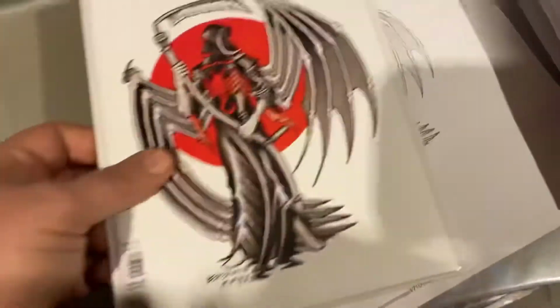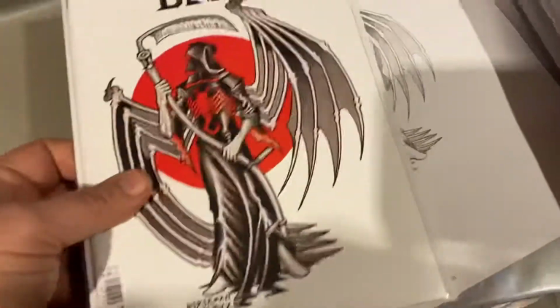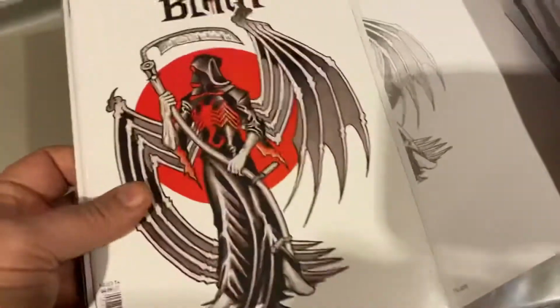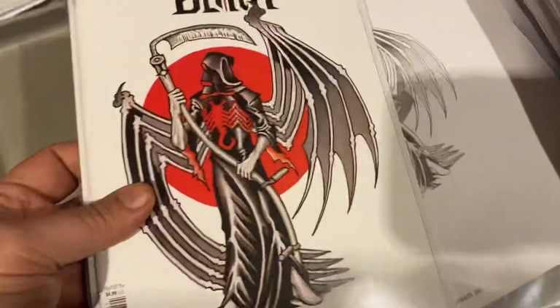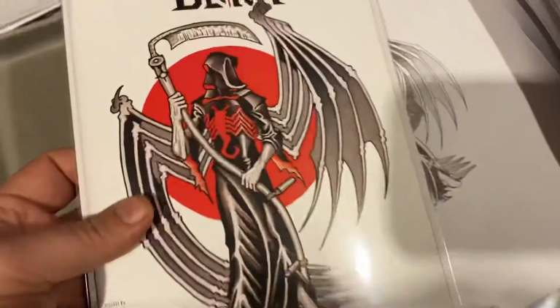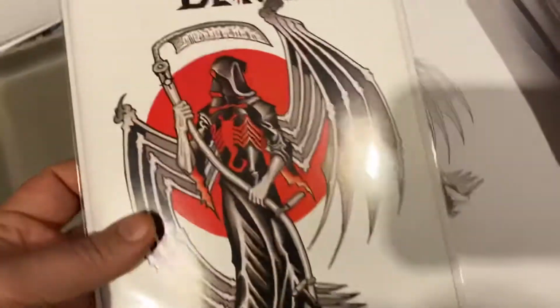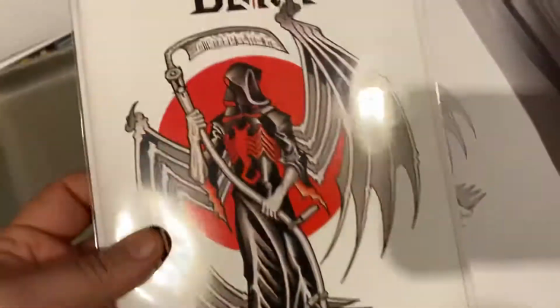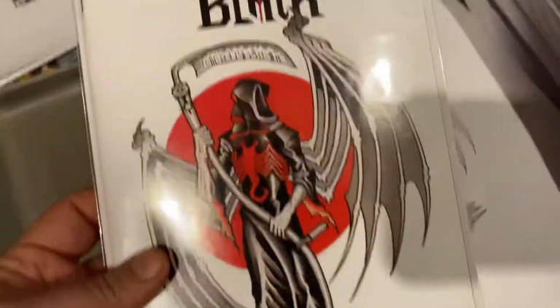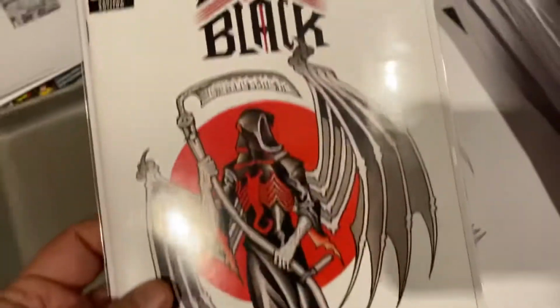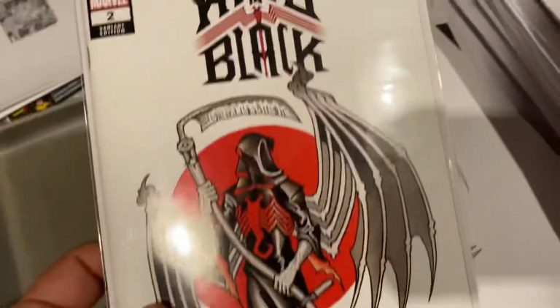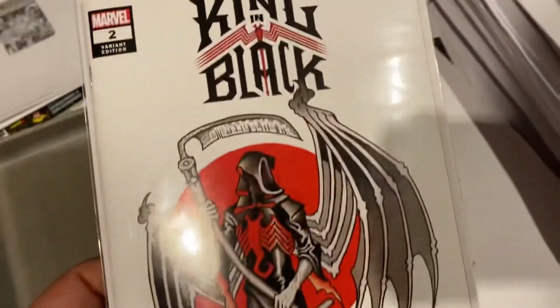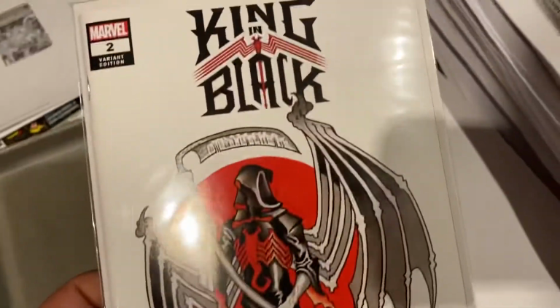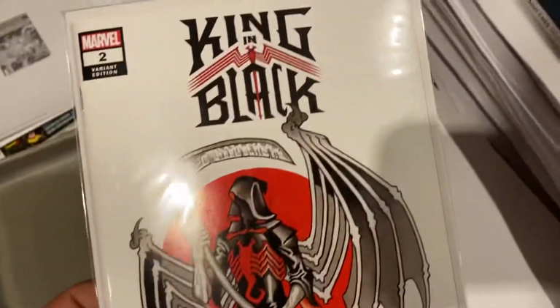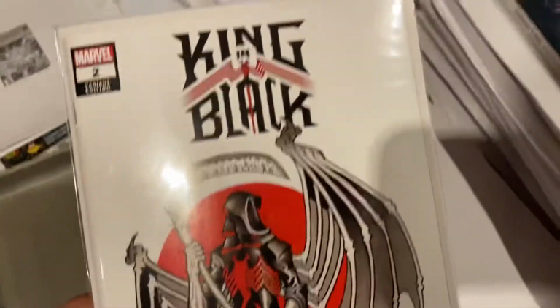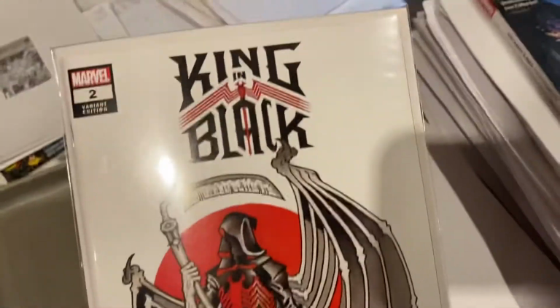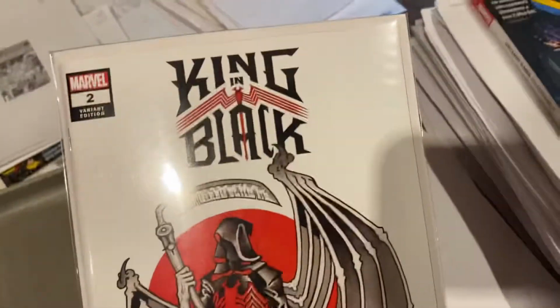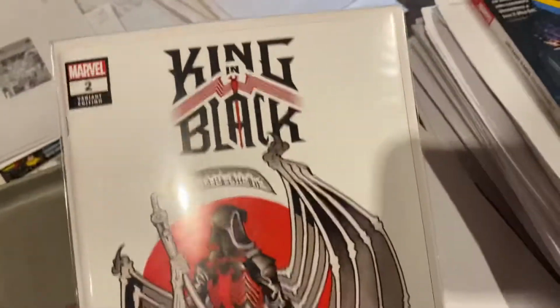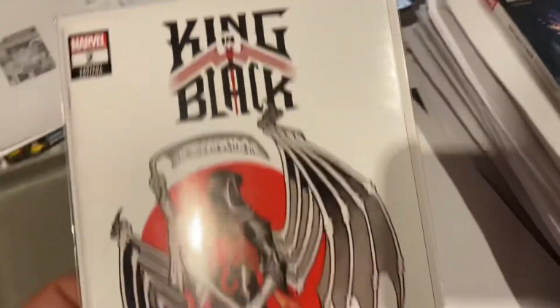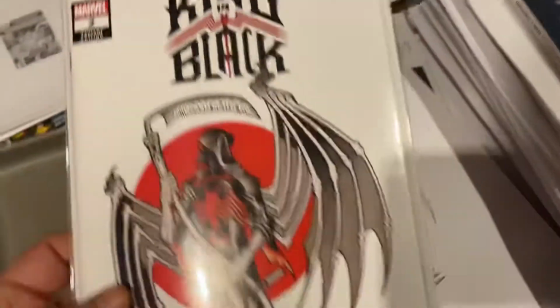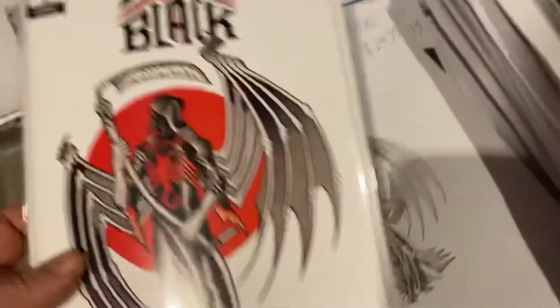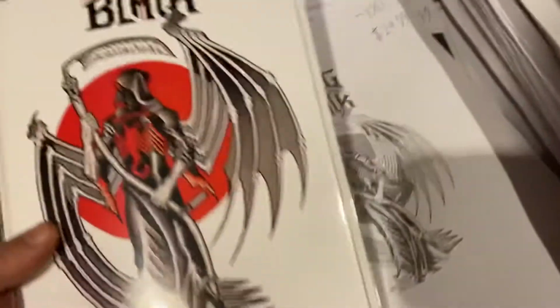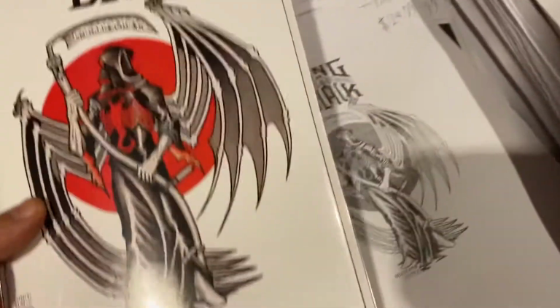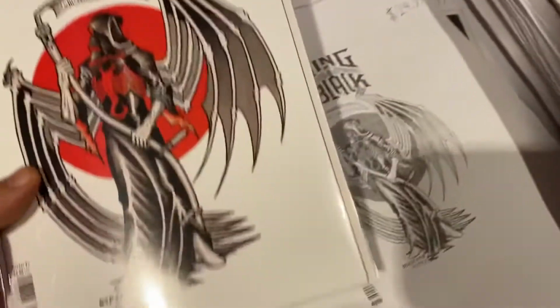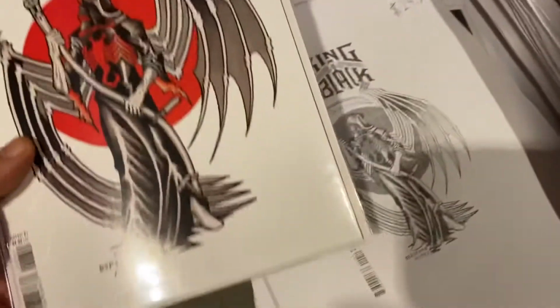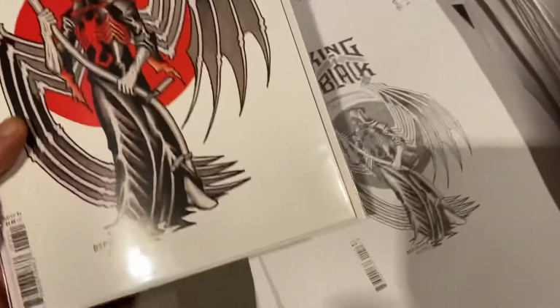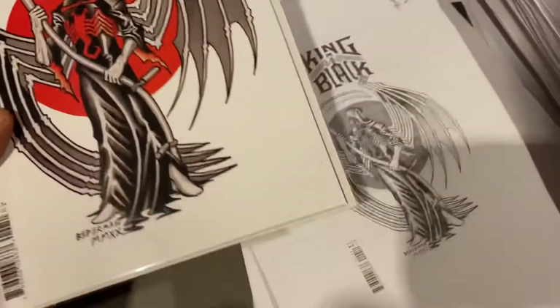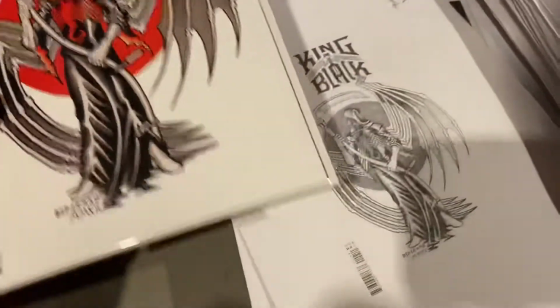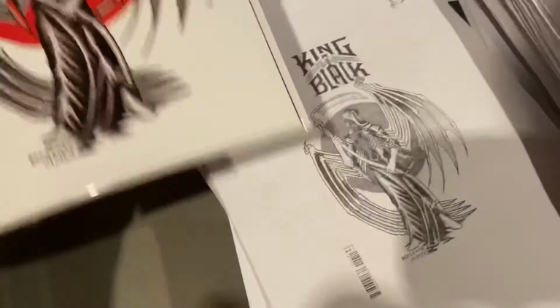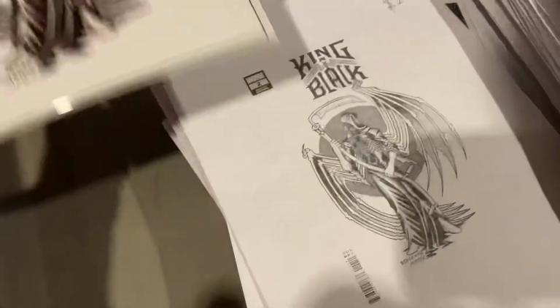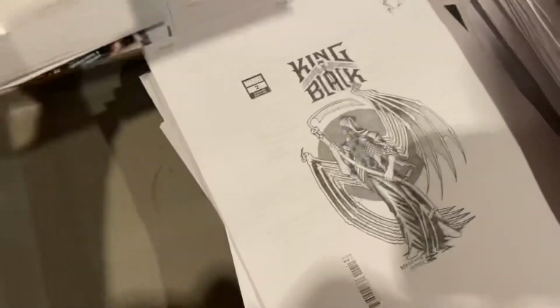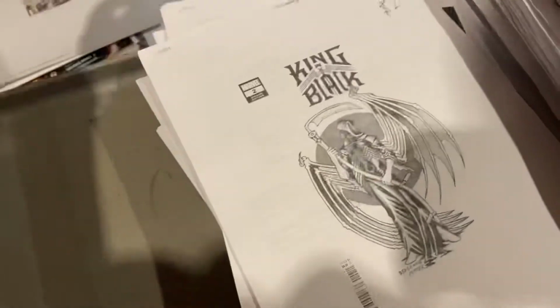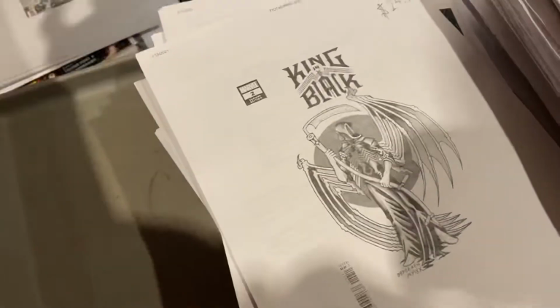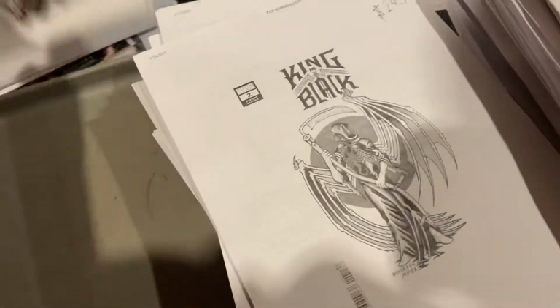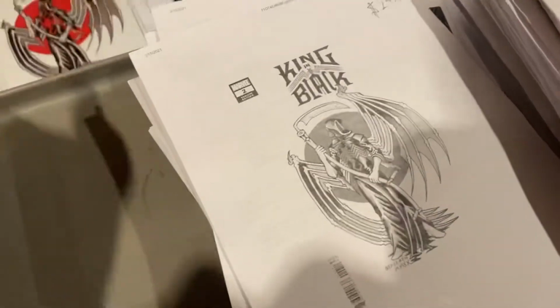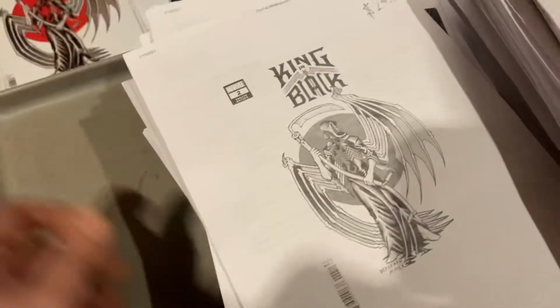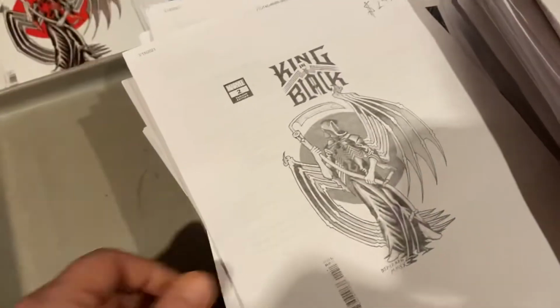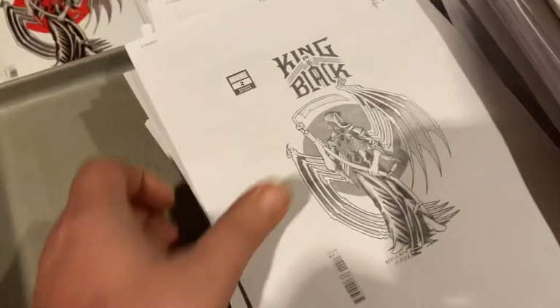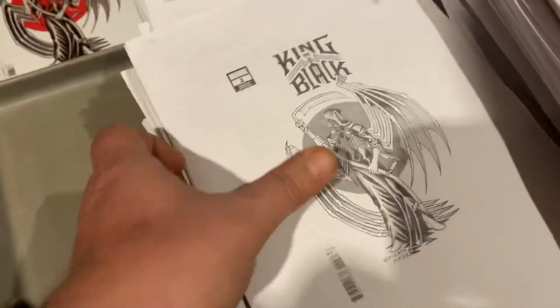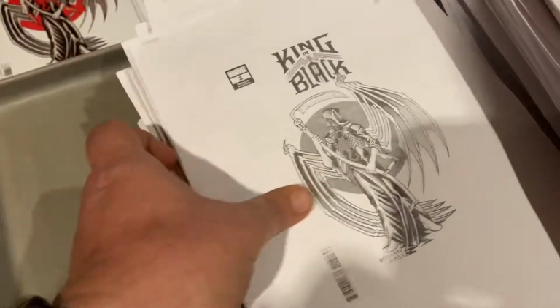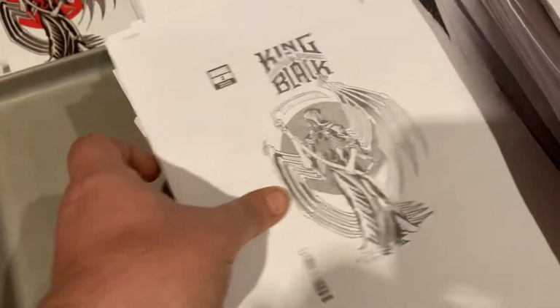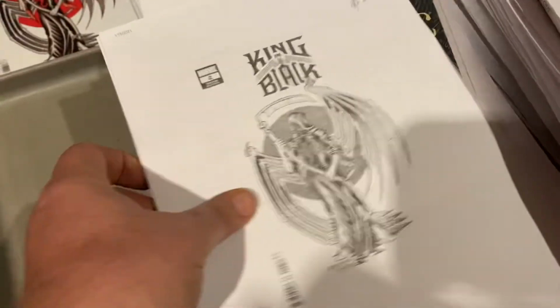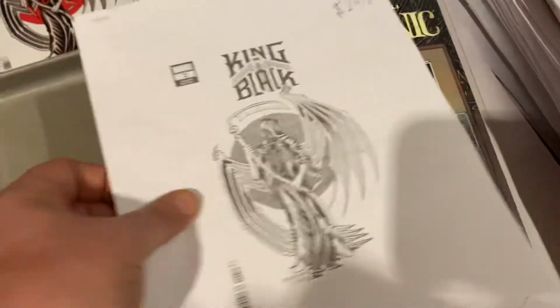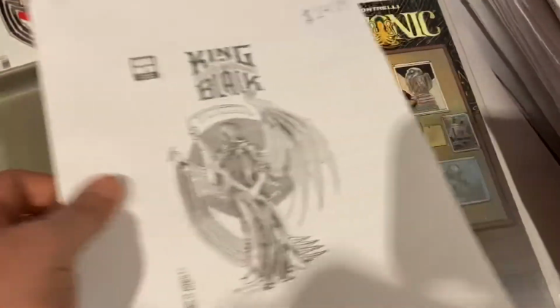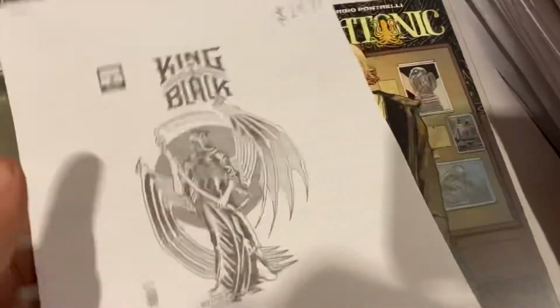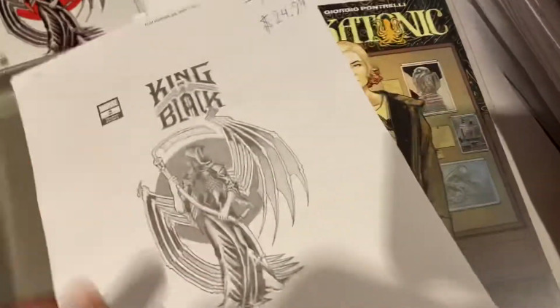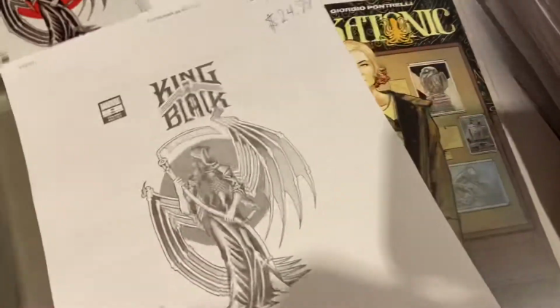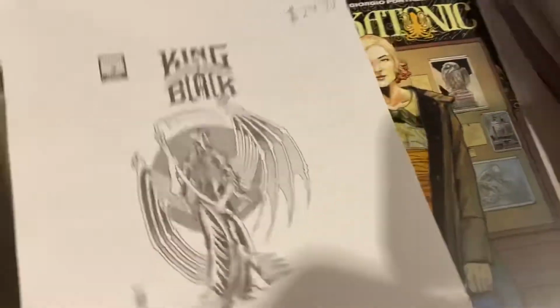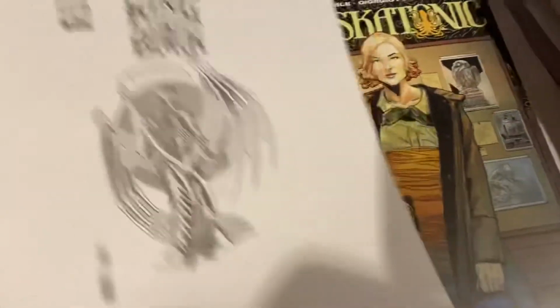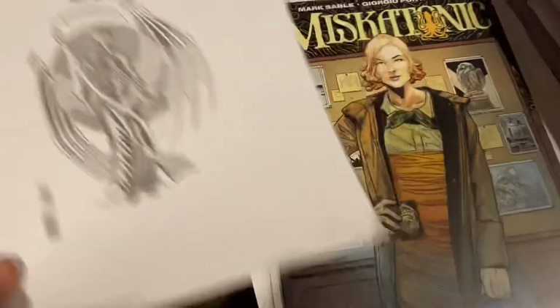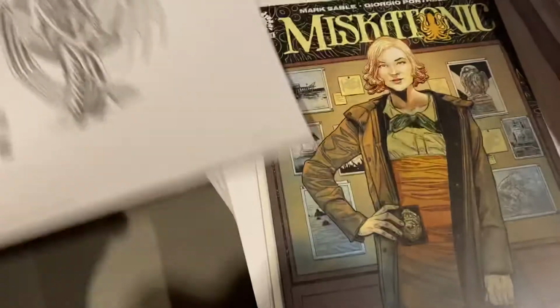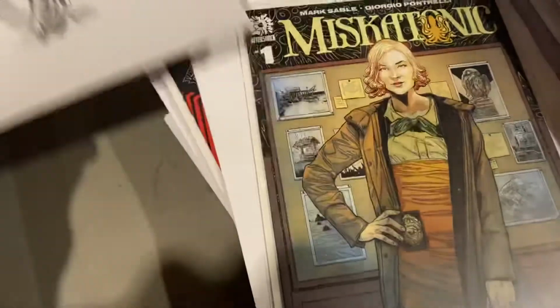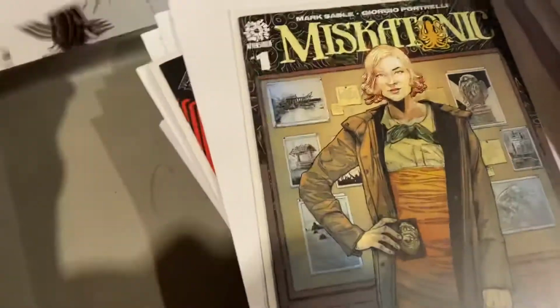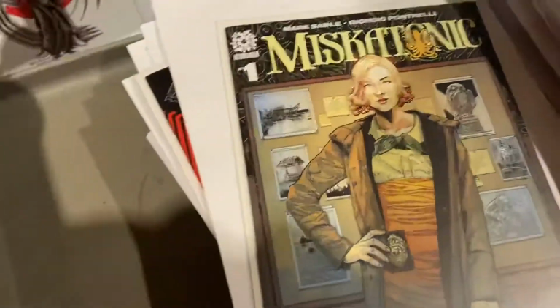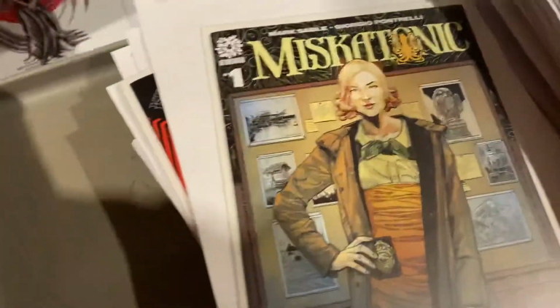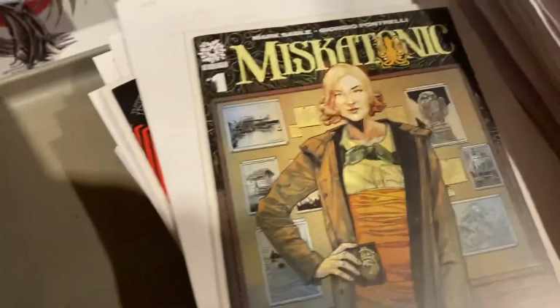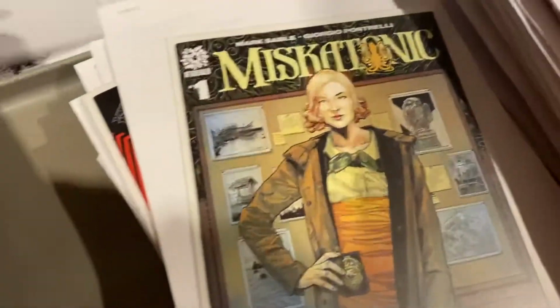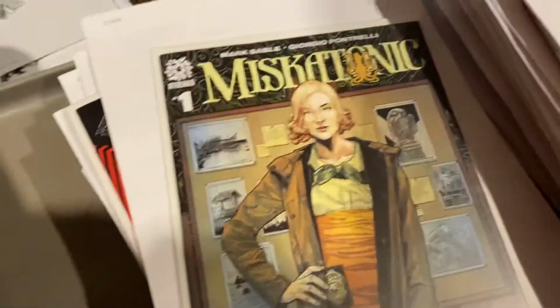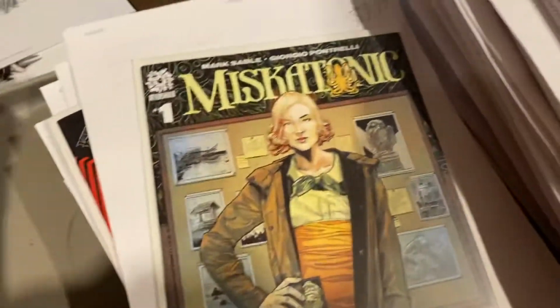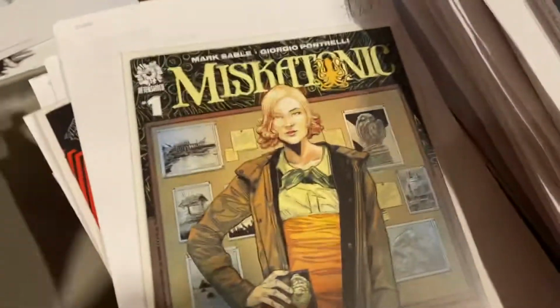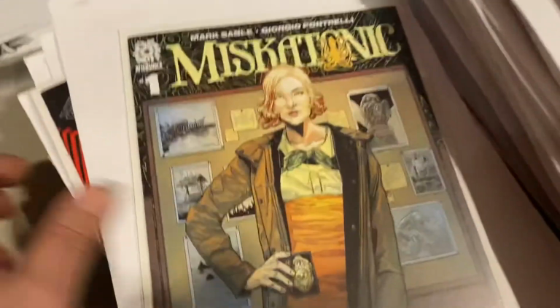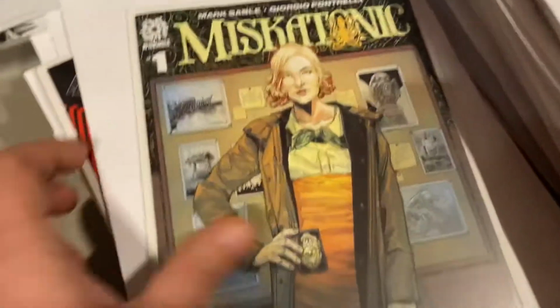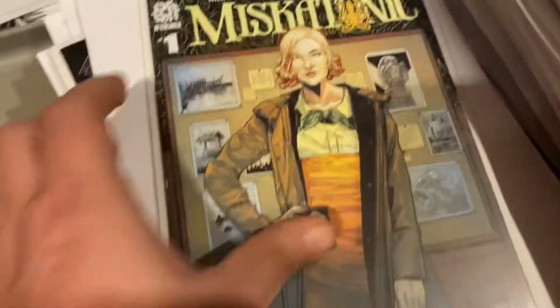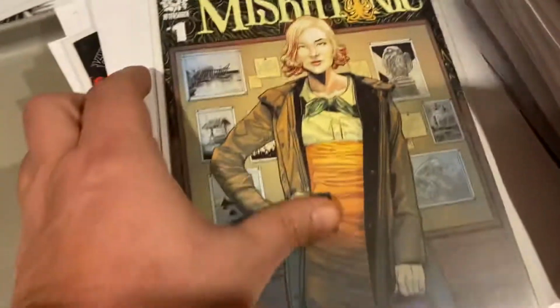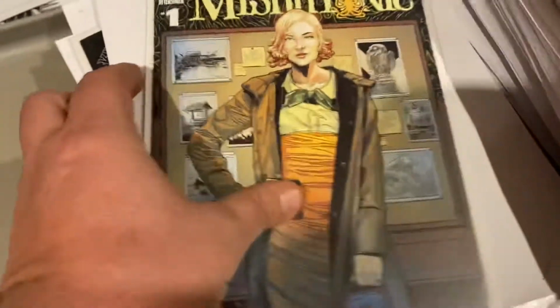King in Black tattoo variant. We sold one of these last week, guys — $24.99. People were asleep on those tattoo variants.